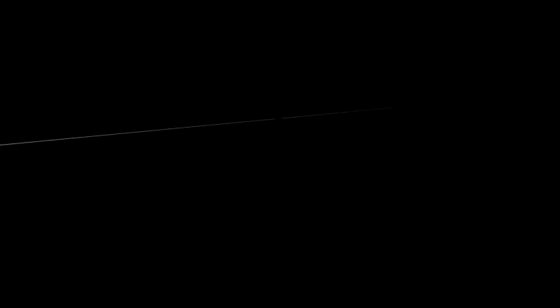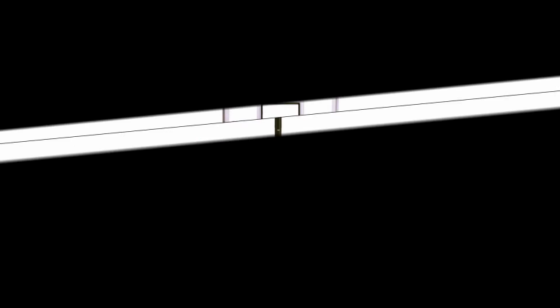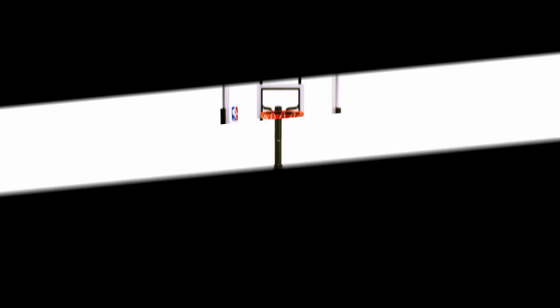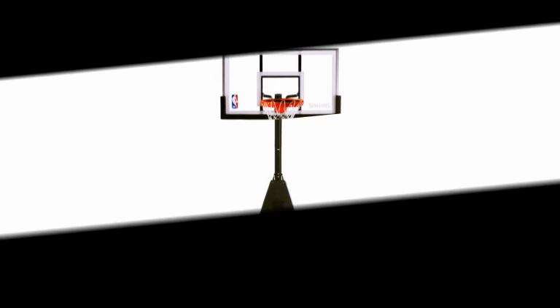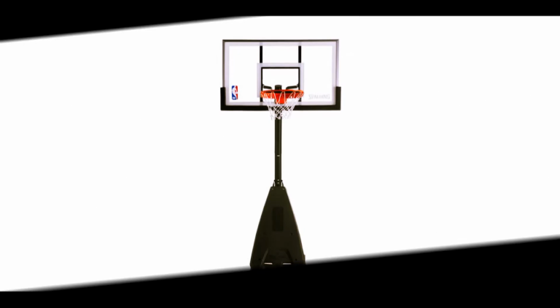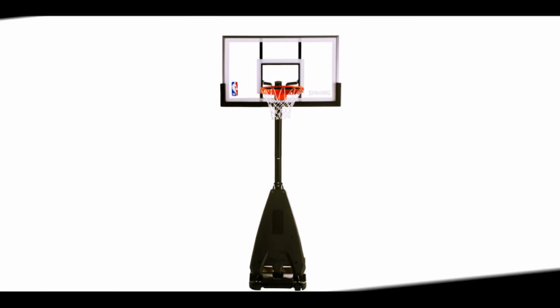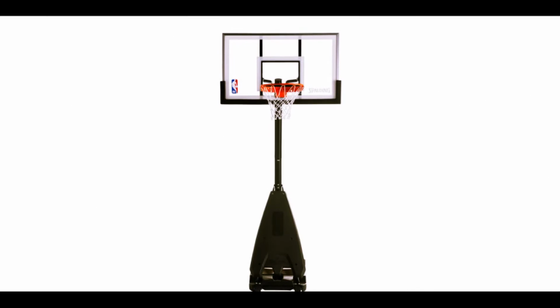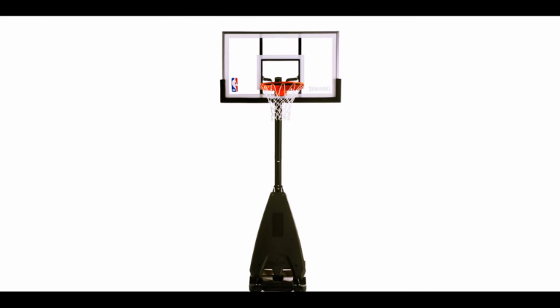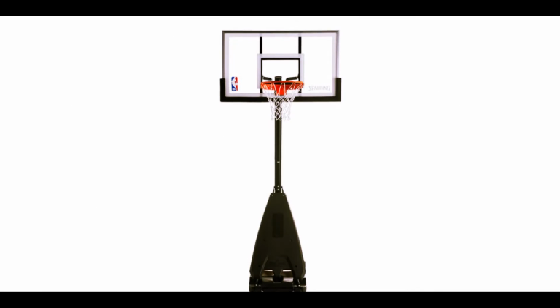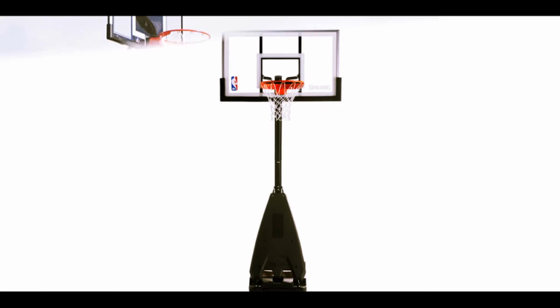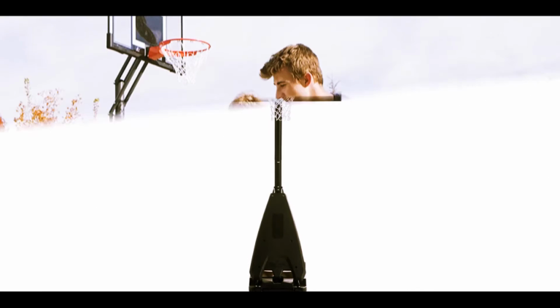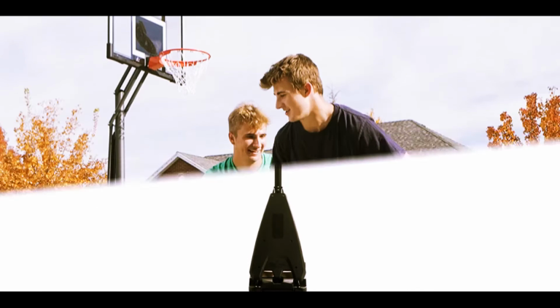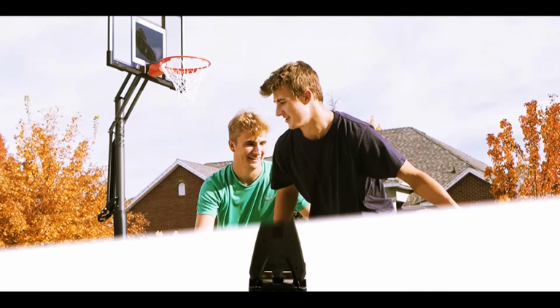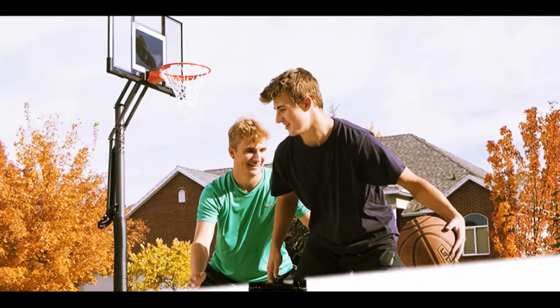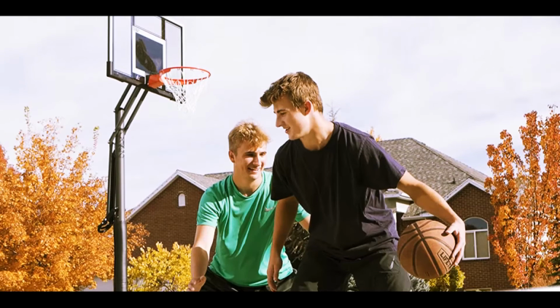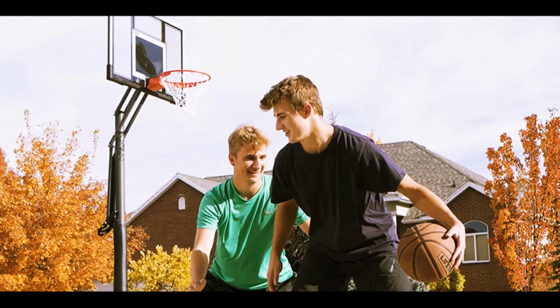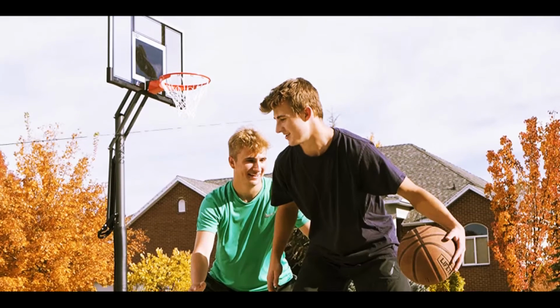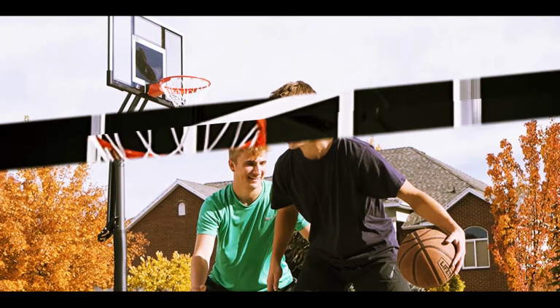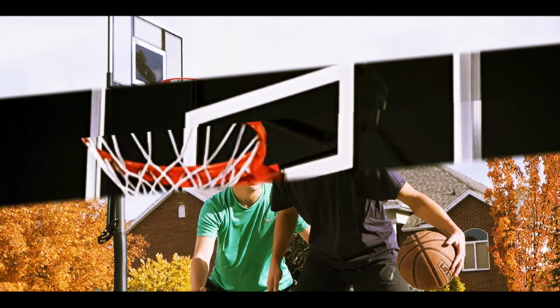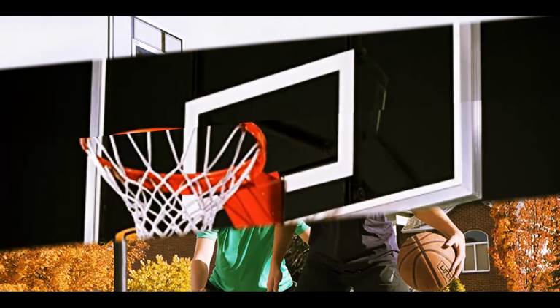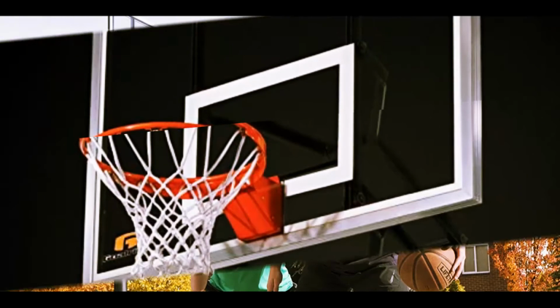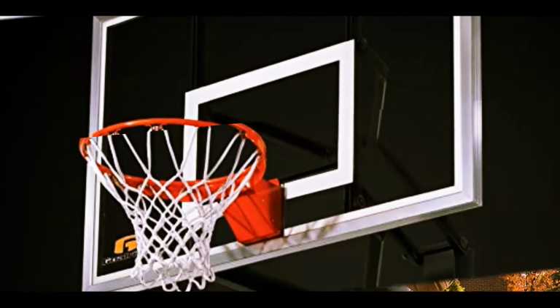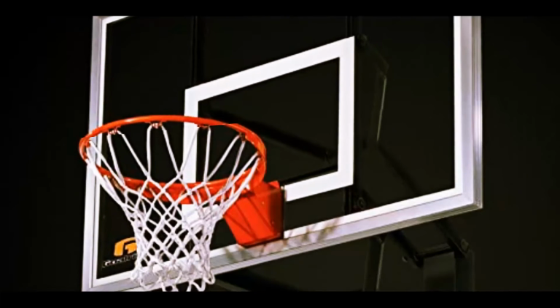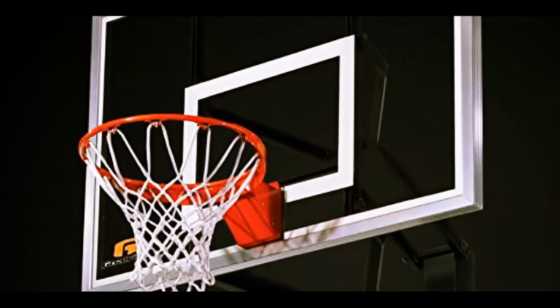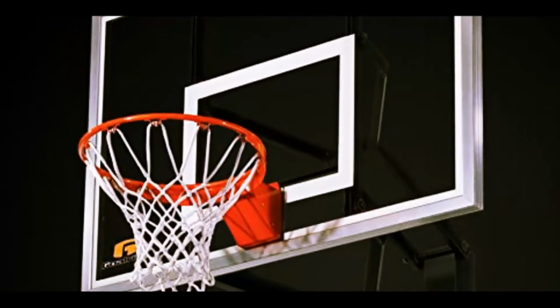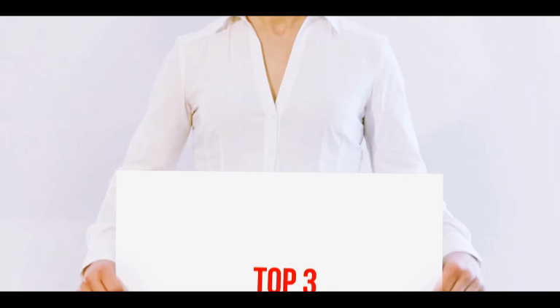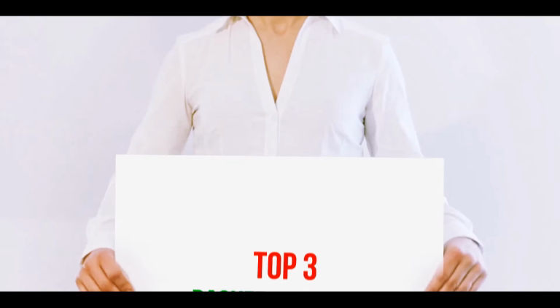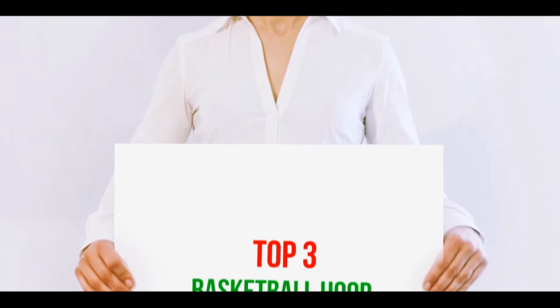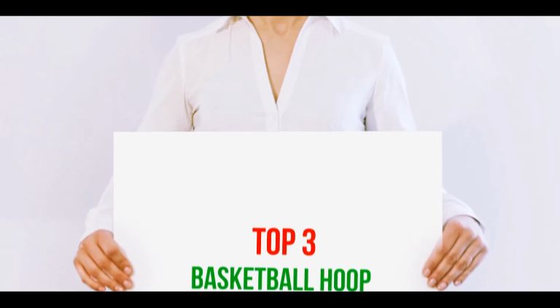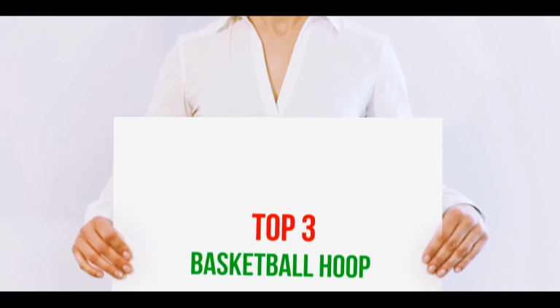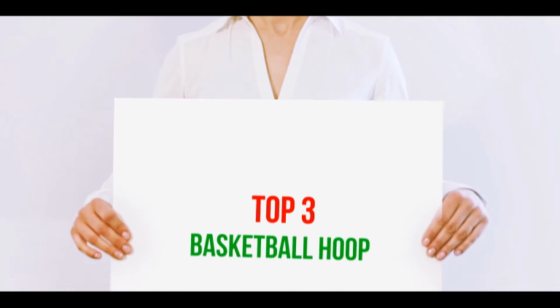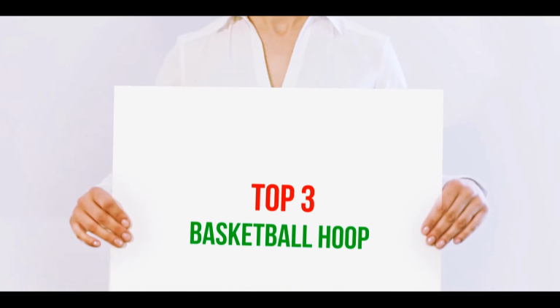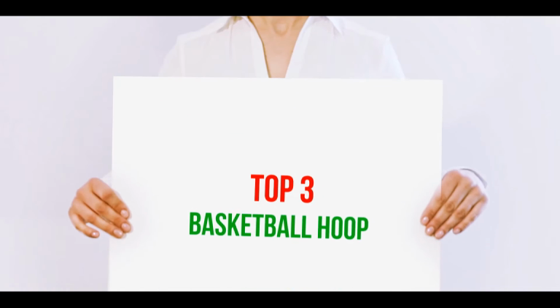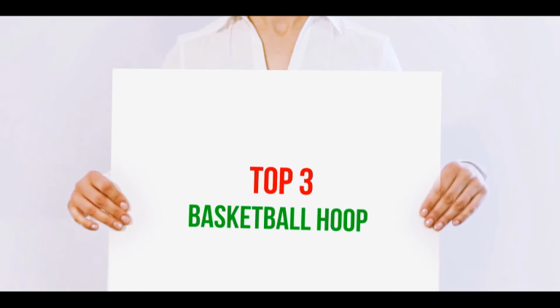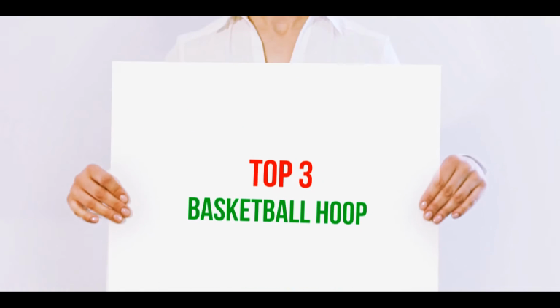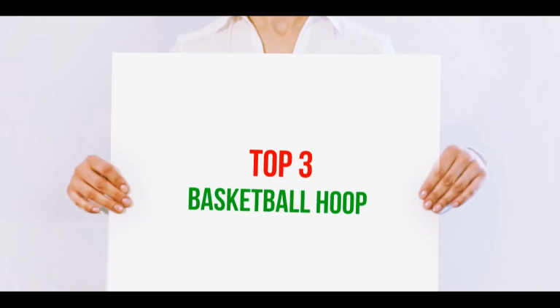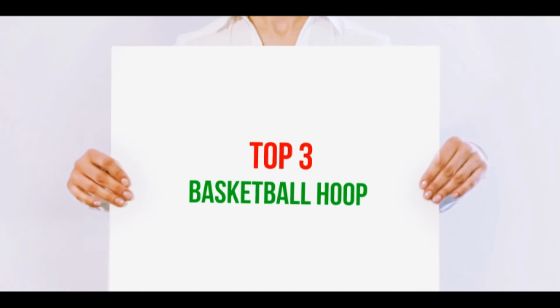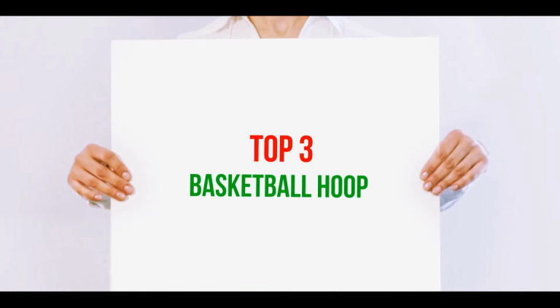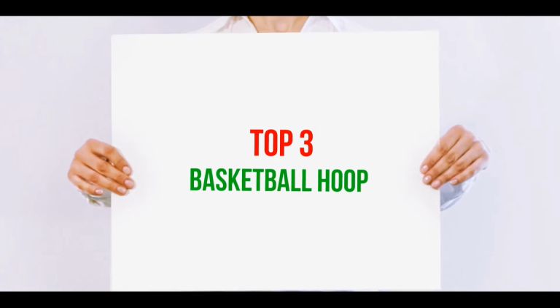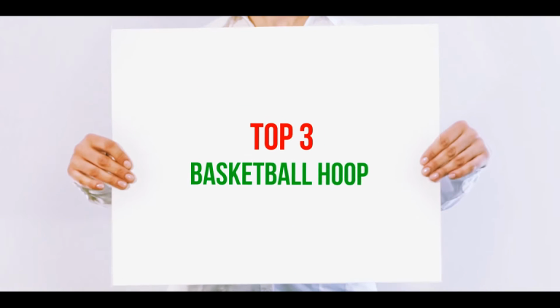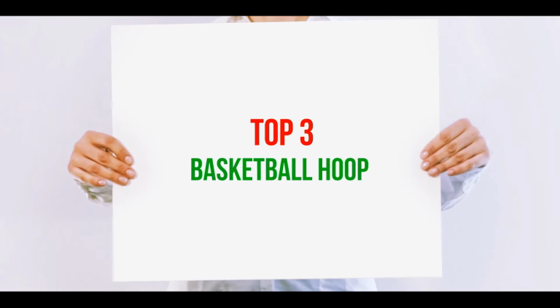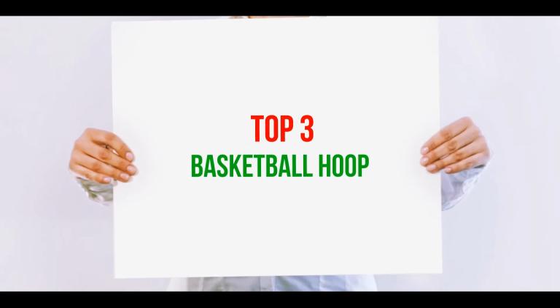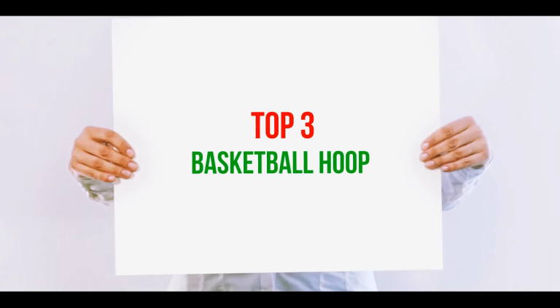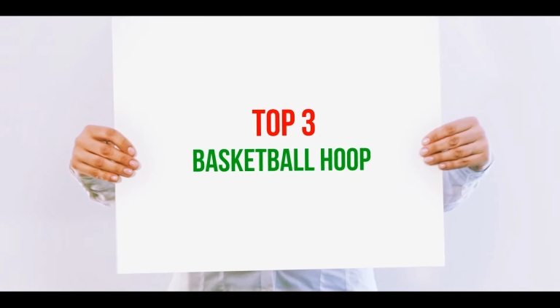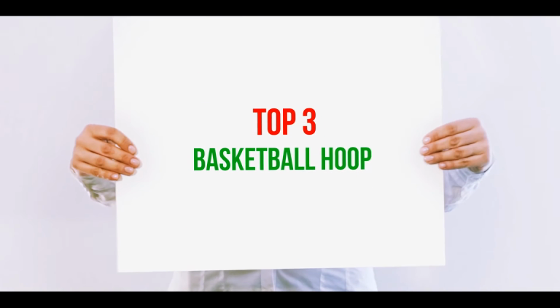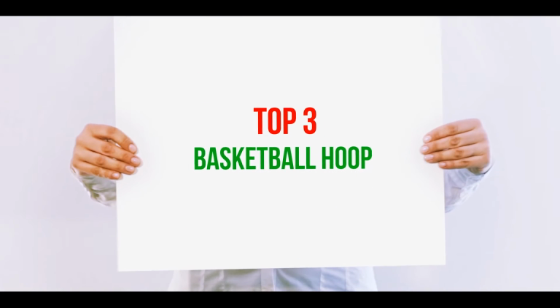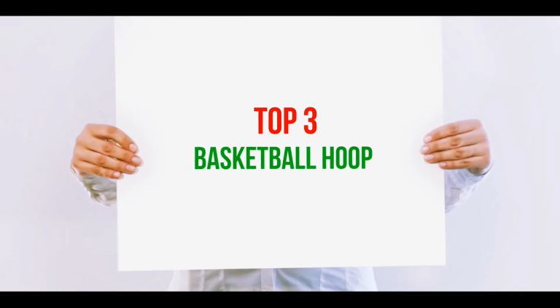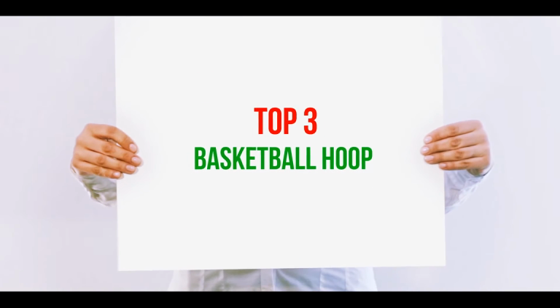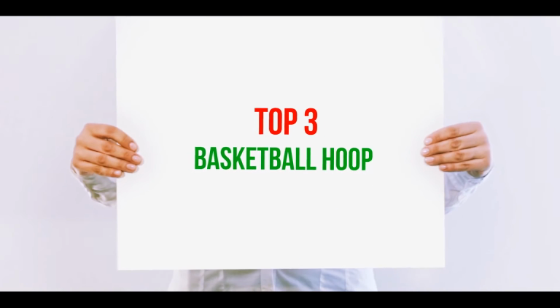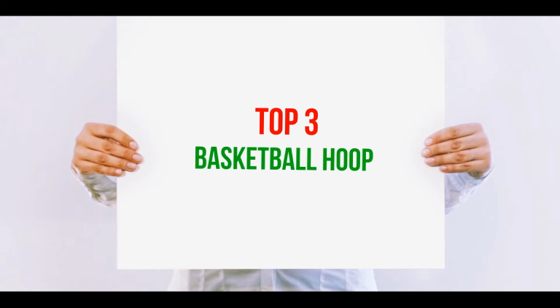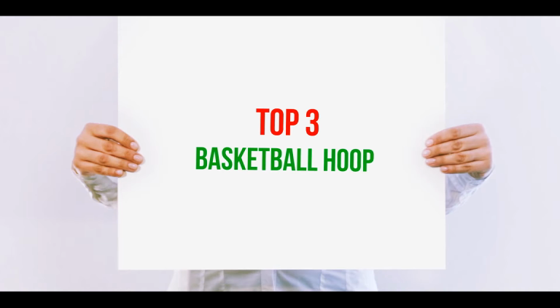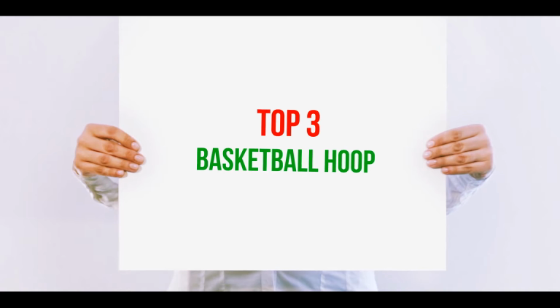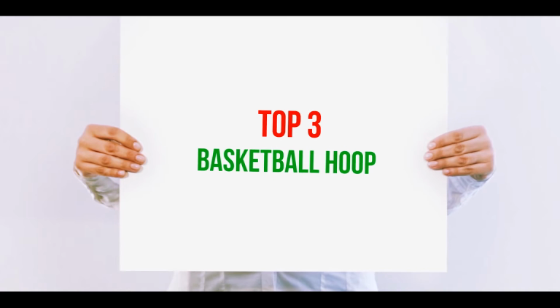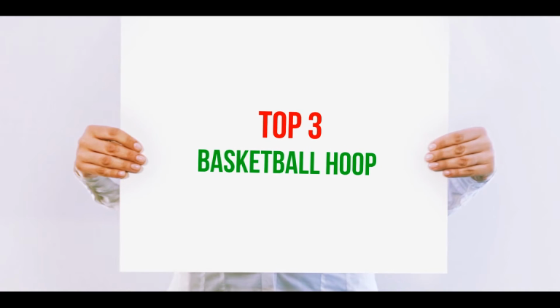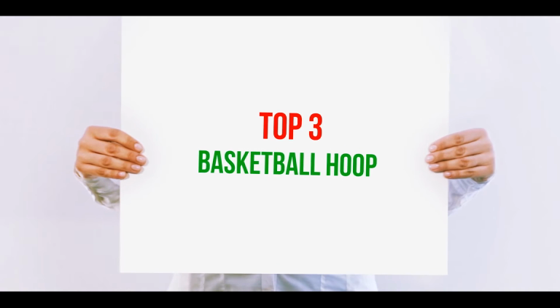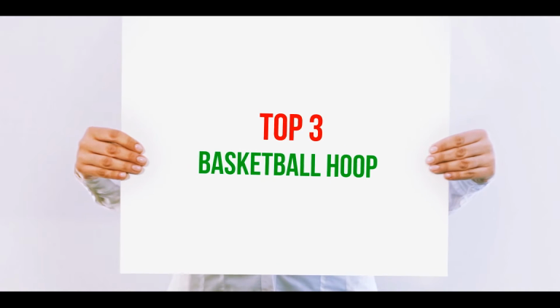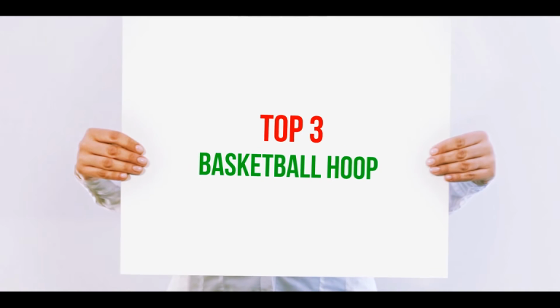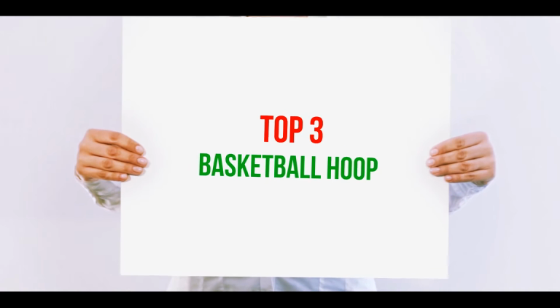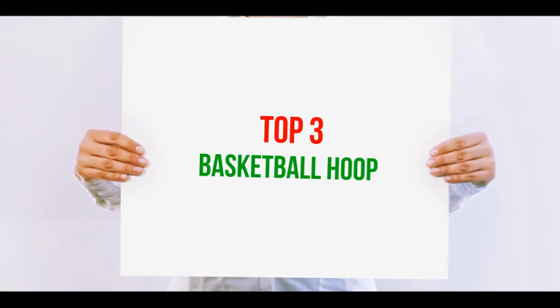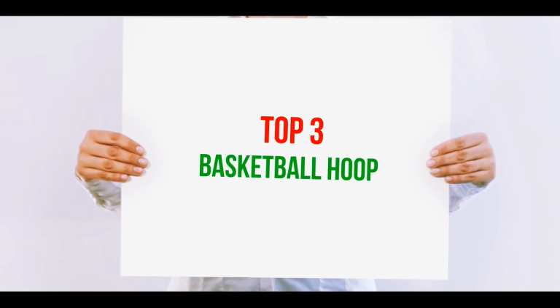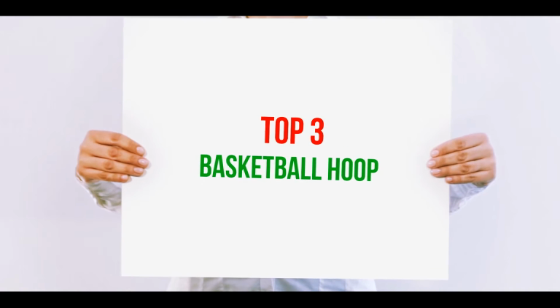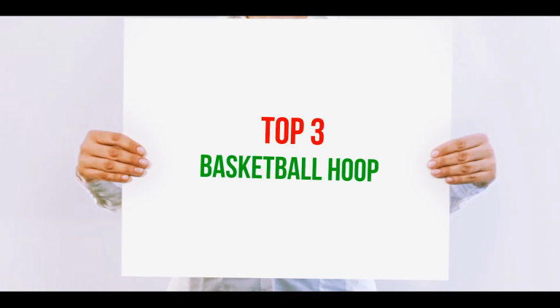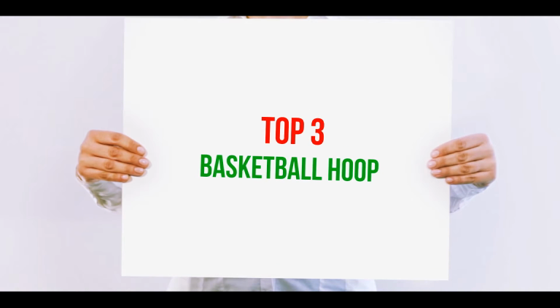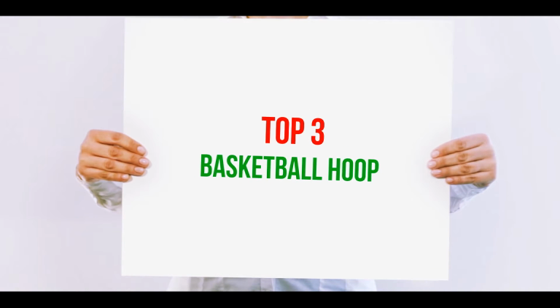Hi guys, welcome back to my channel. In today's video, we're going to check out the top 3 best basketball hoops.